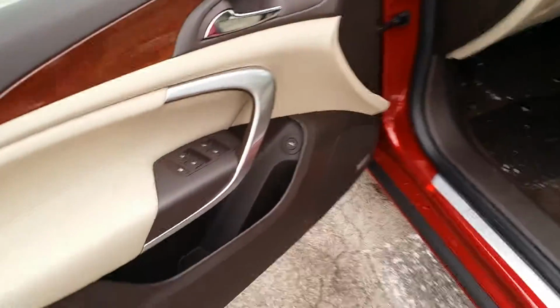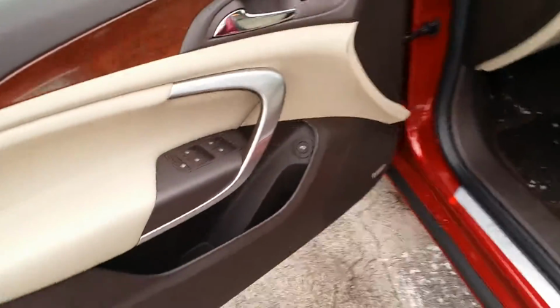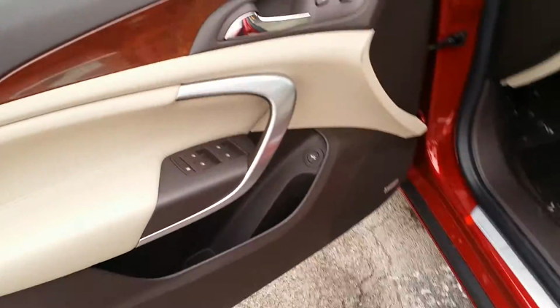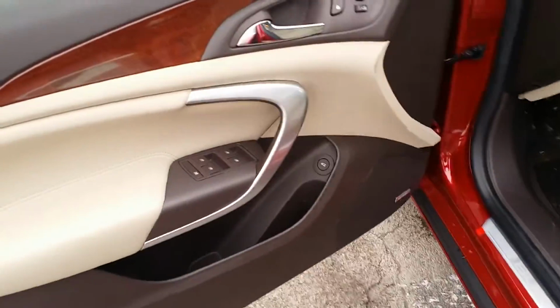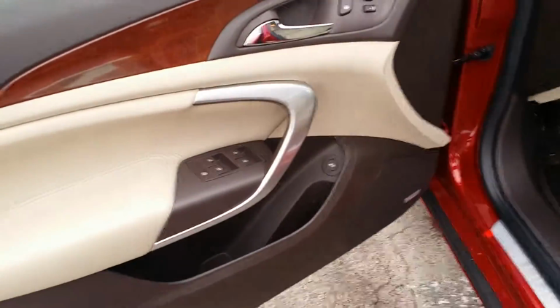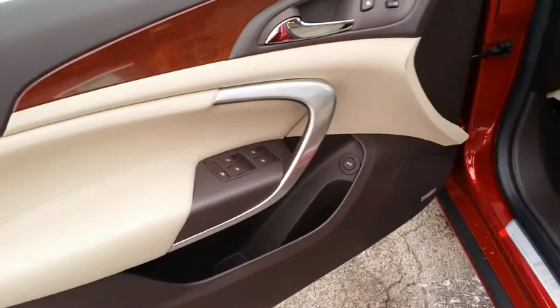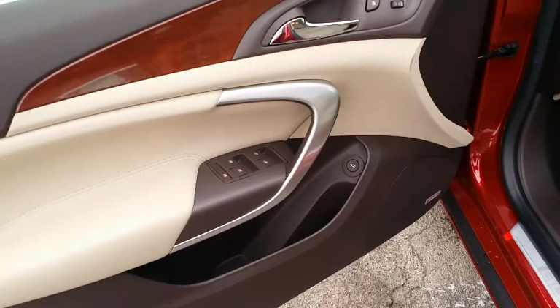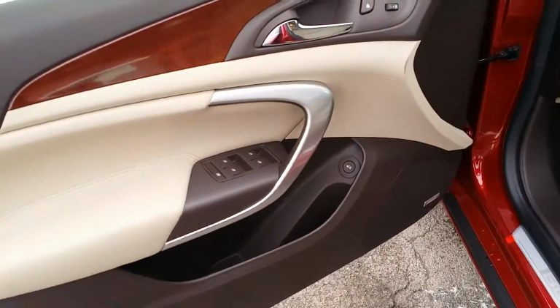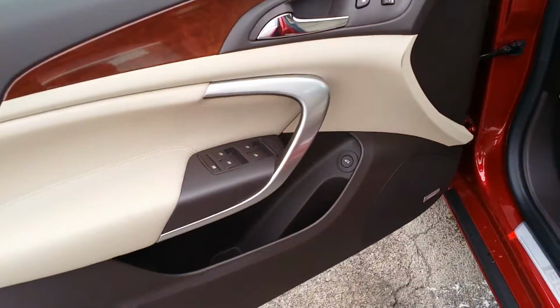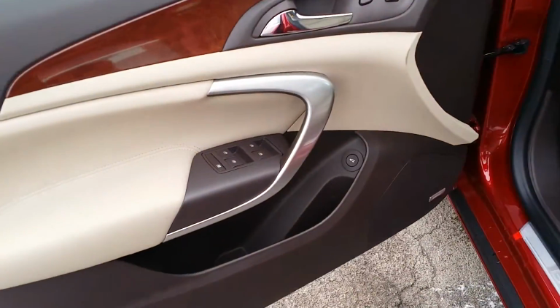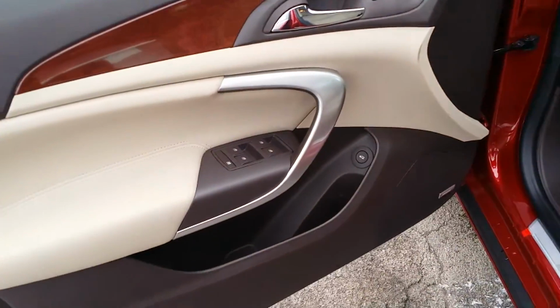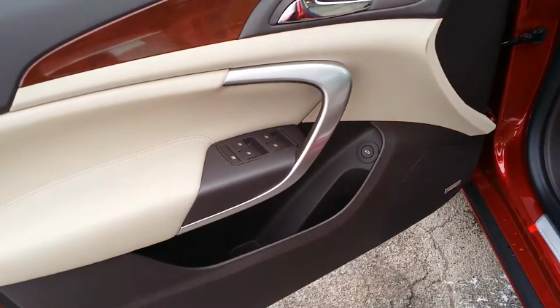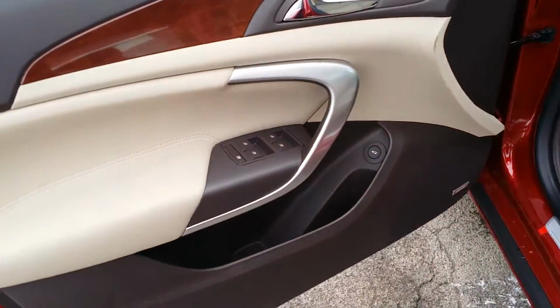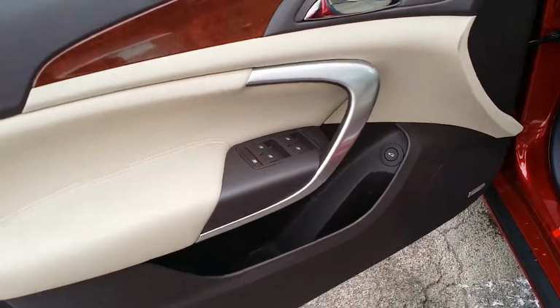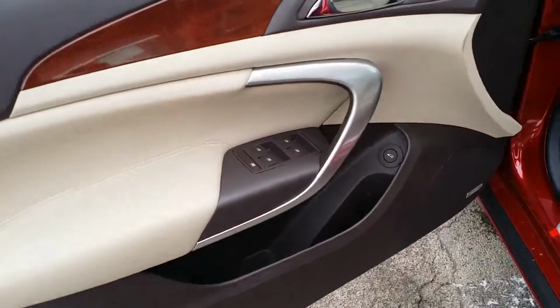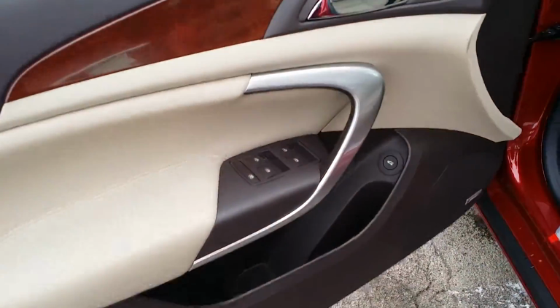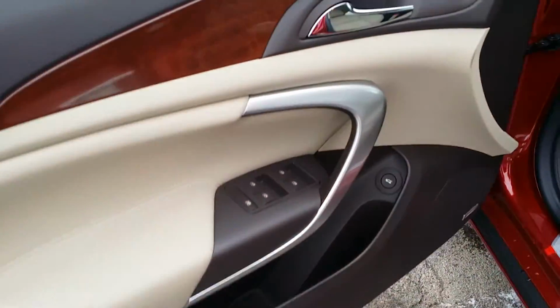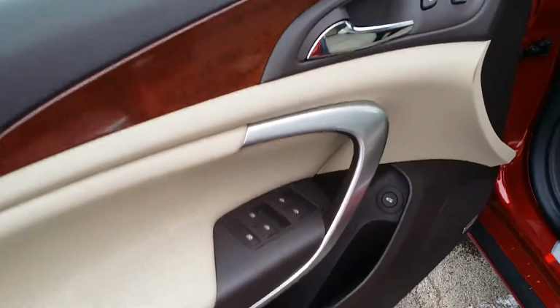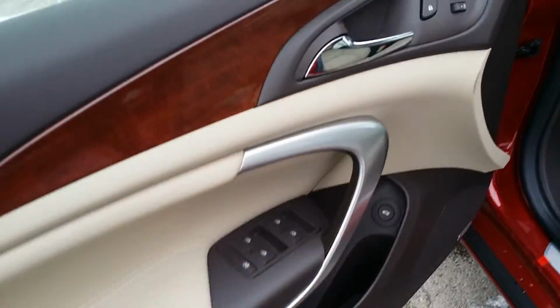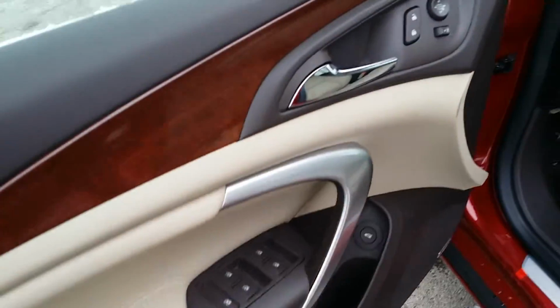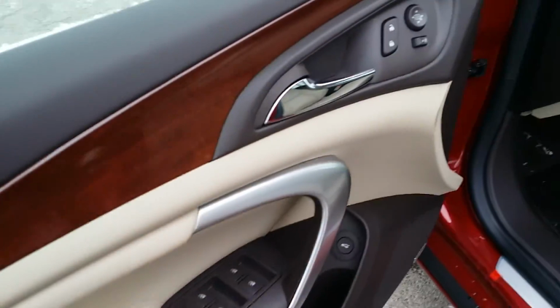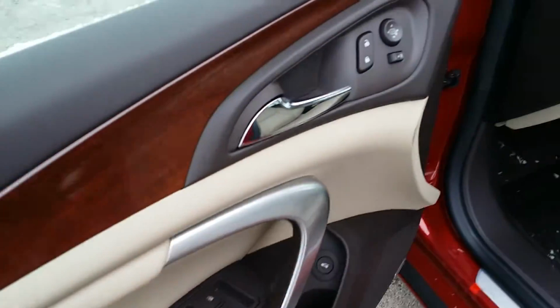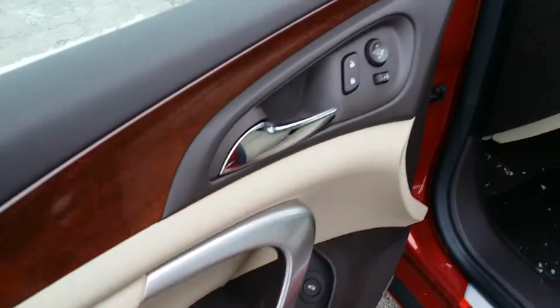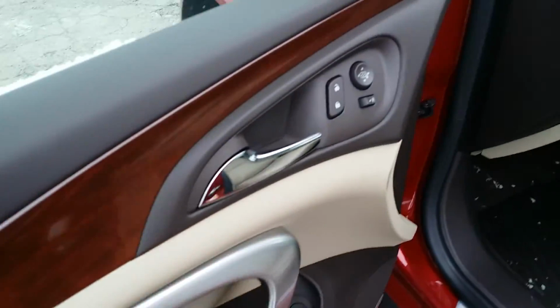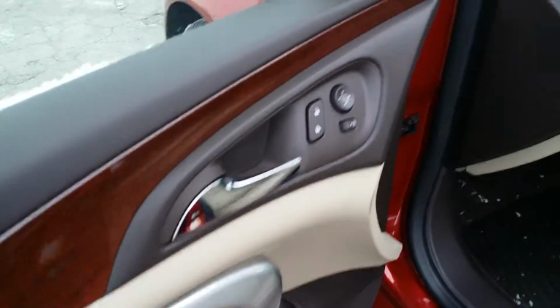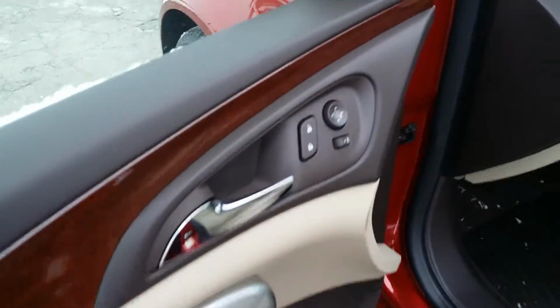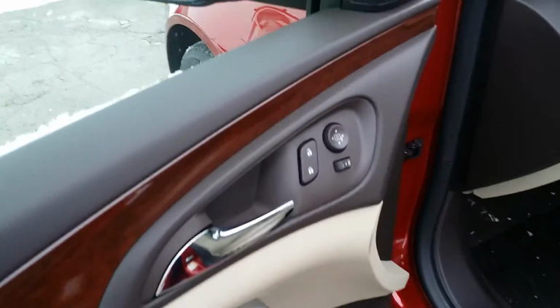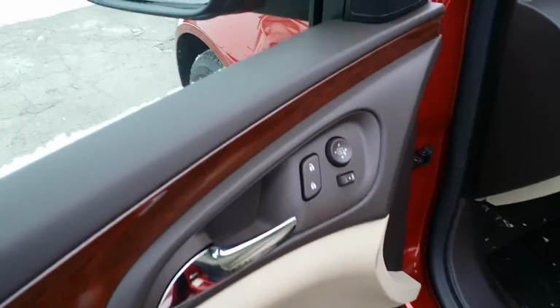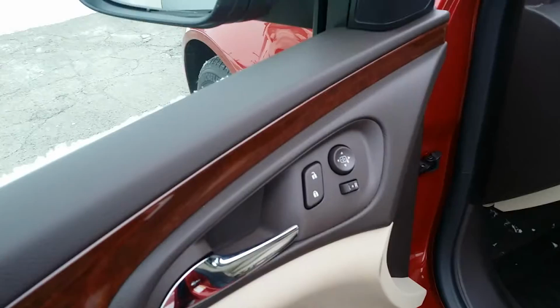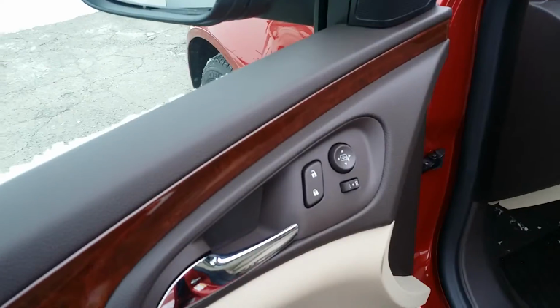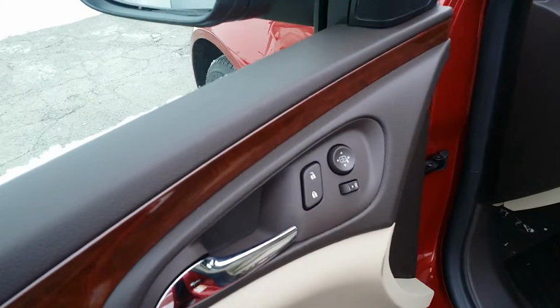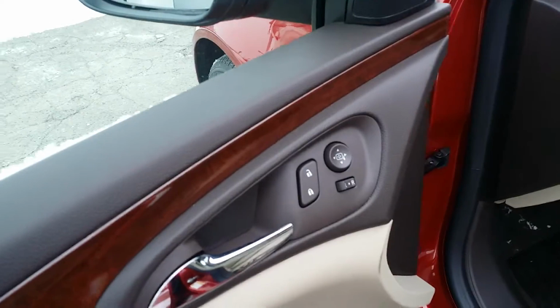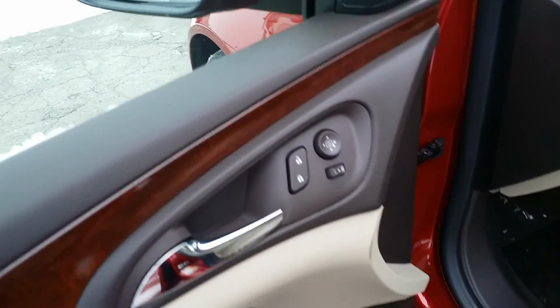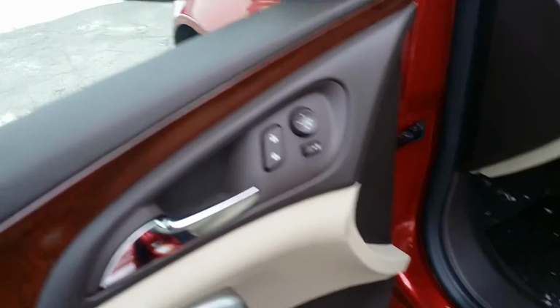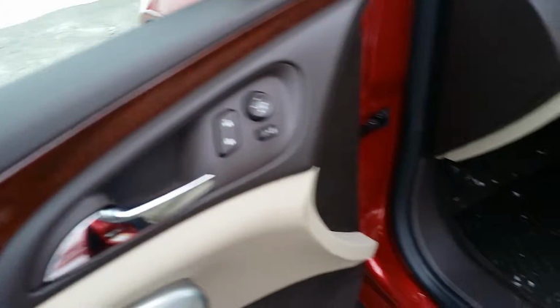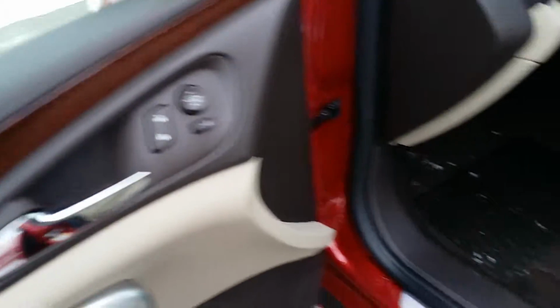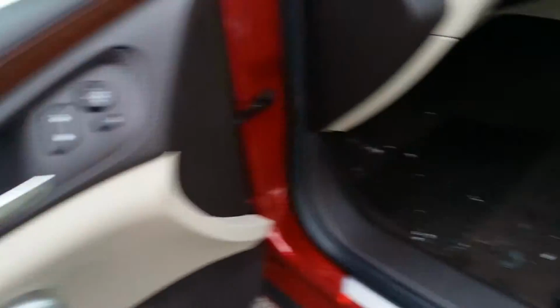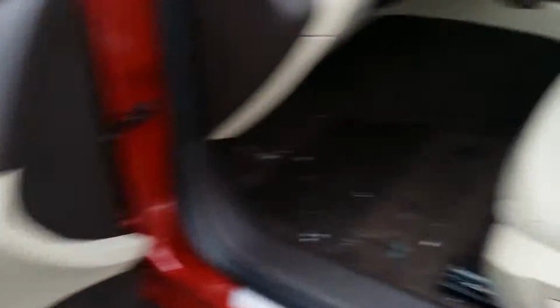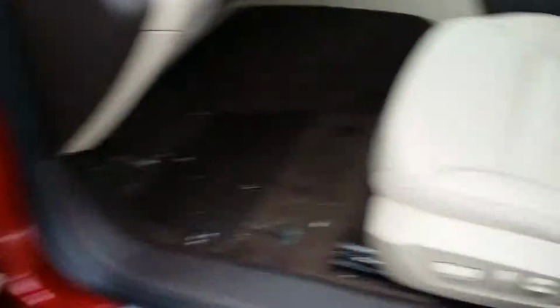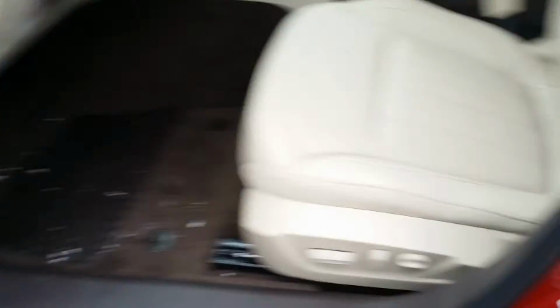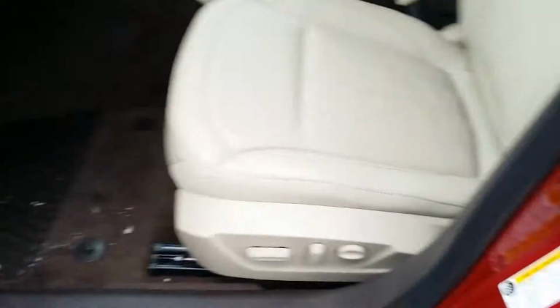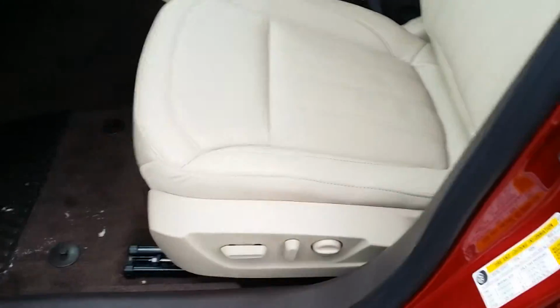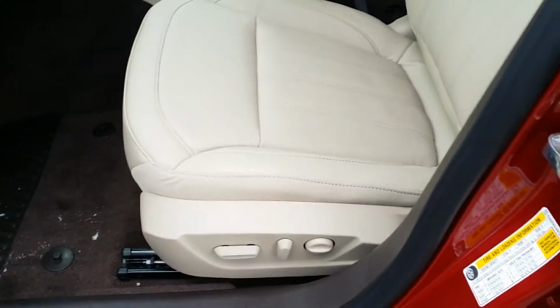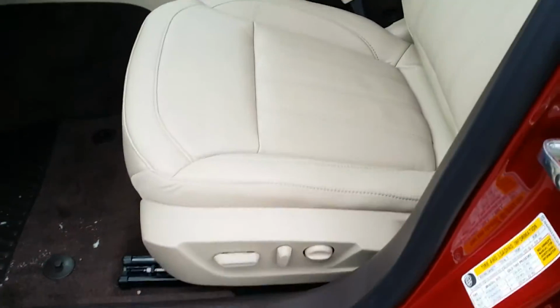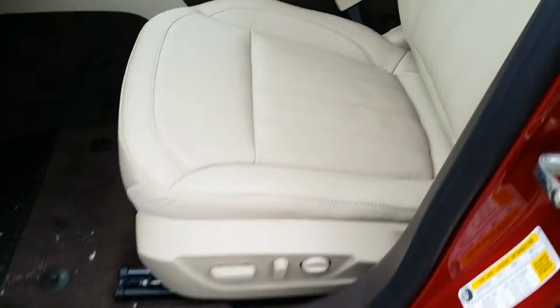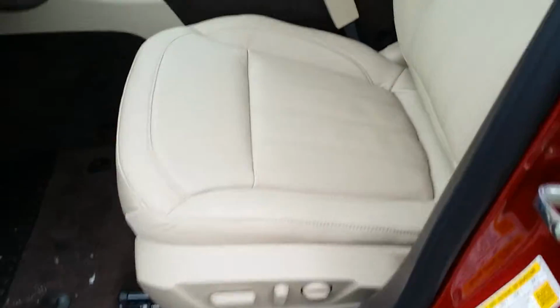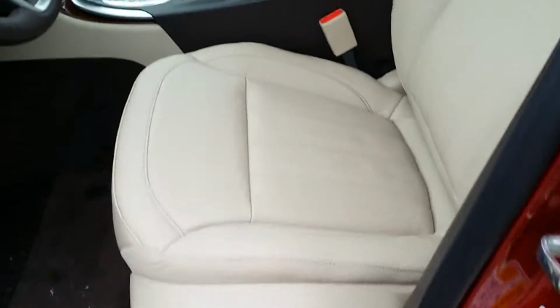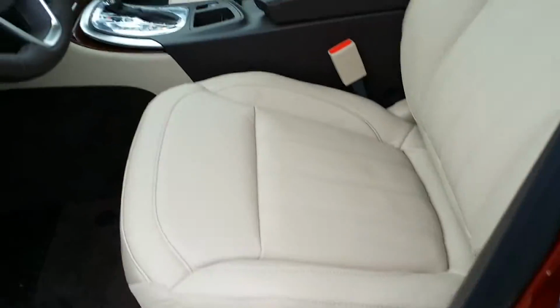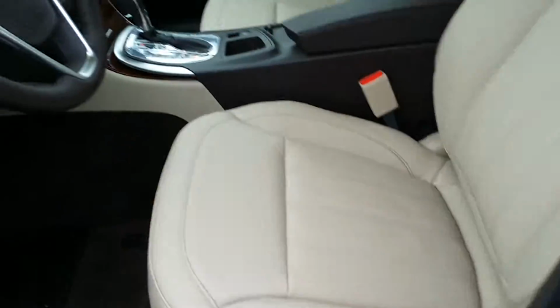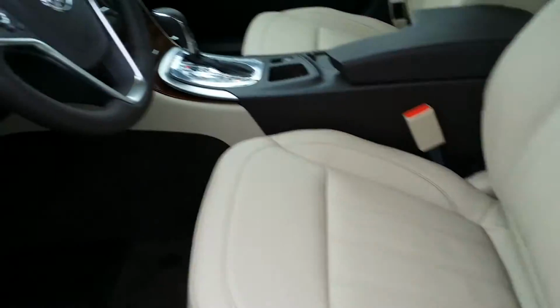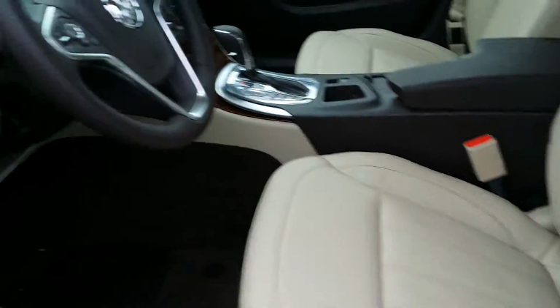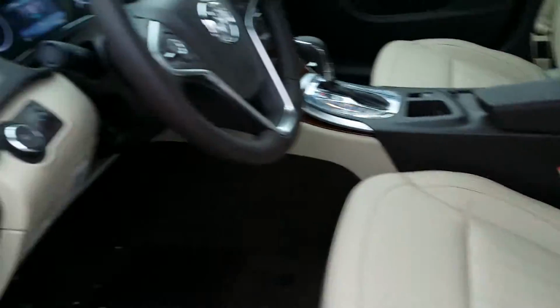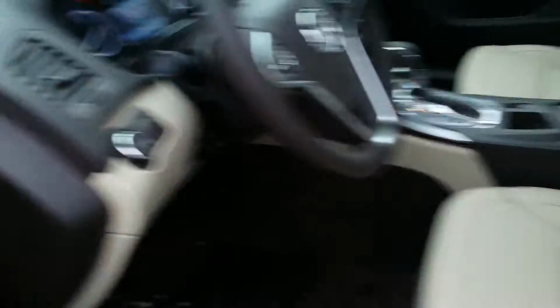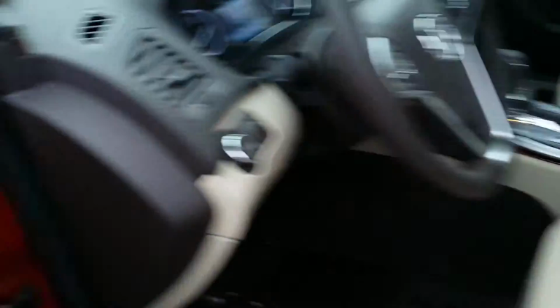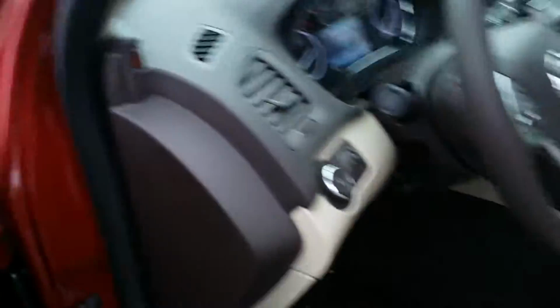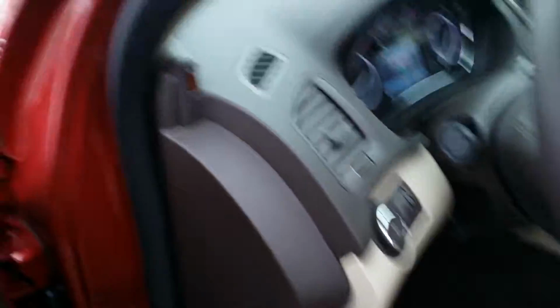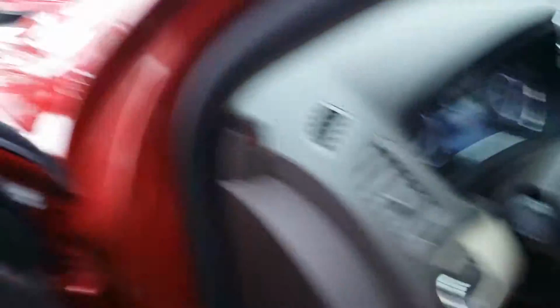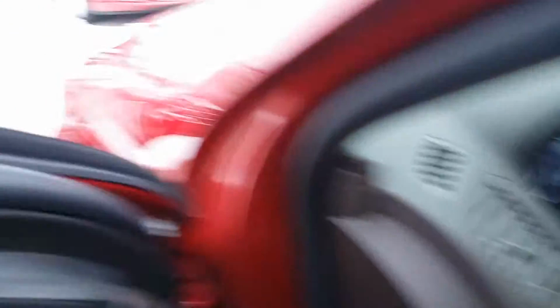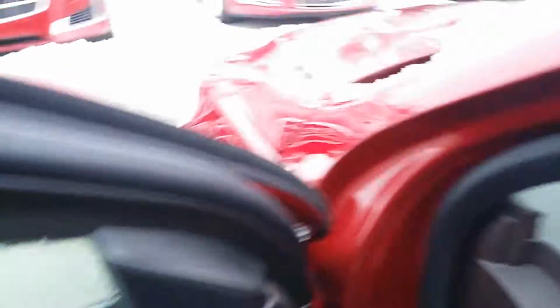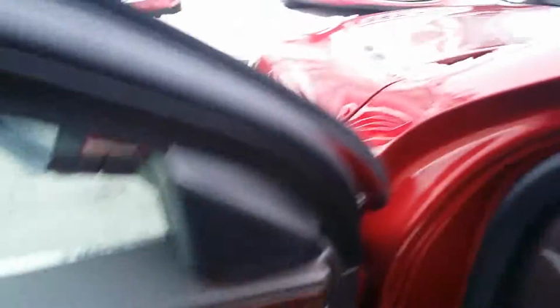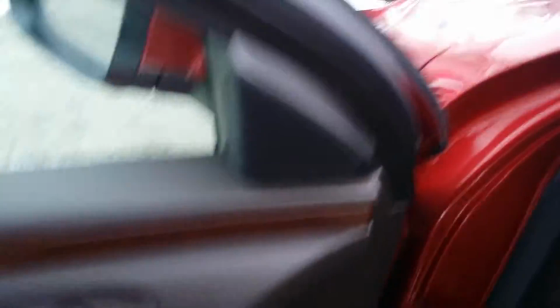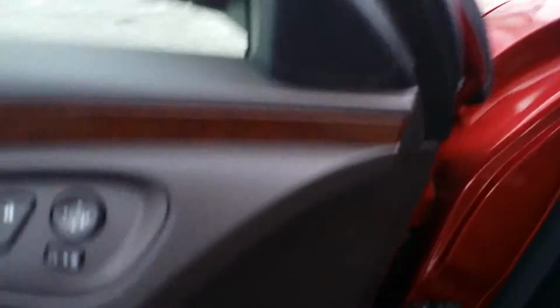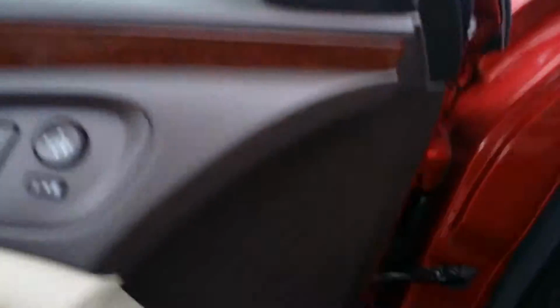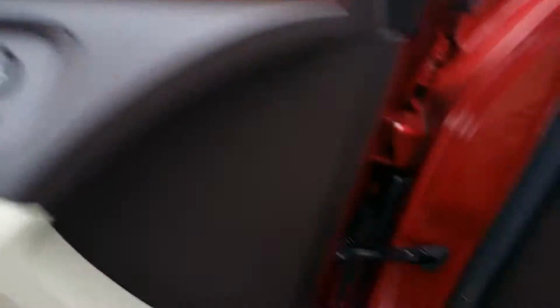Let's go ahead and look here. You've got your deck lid release, your window controls, door locks, power seat. Beautiful interior.